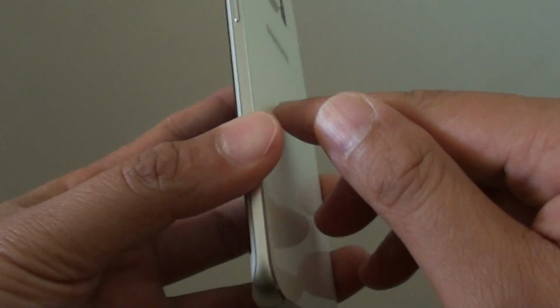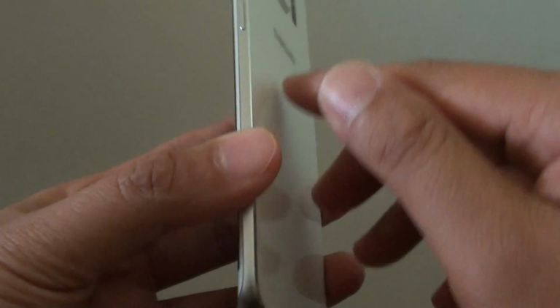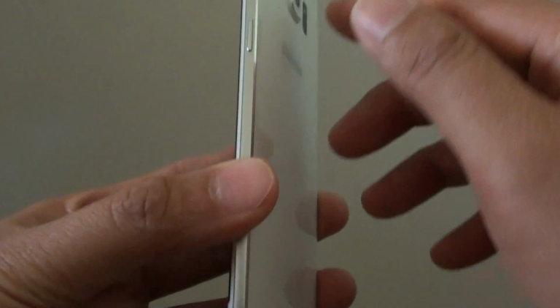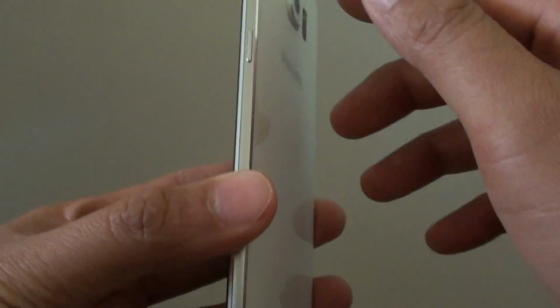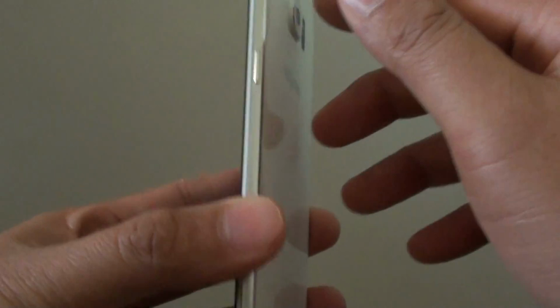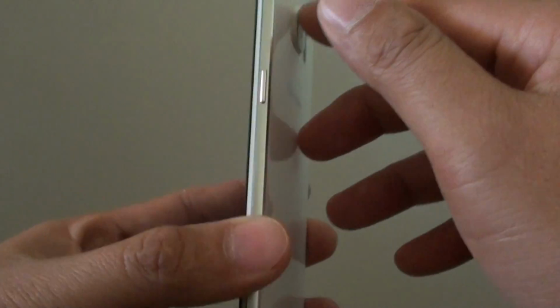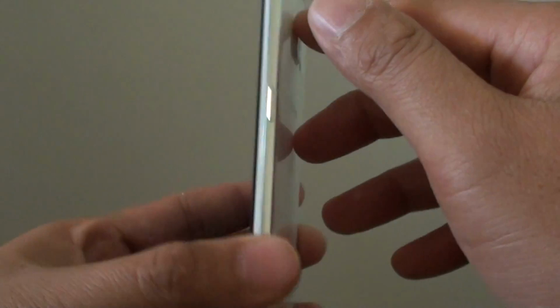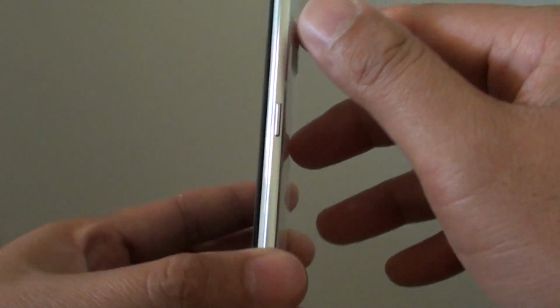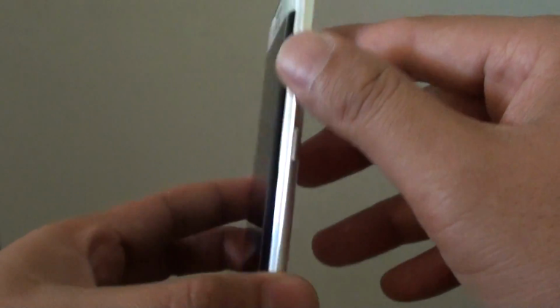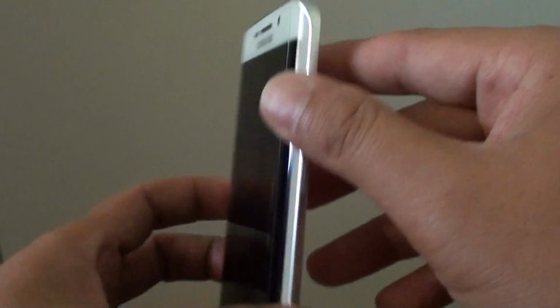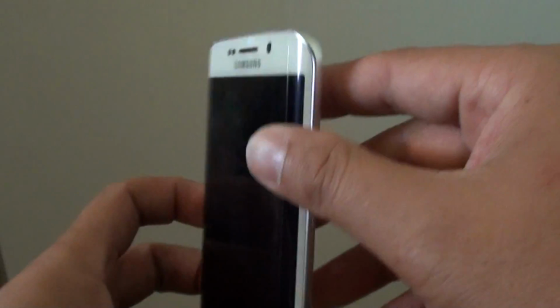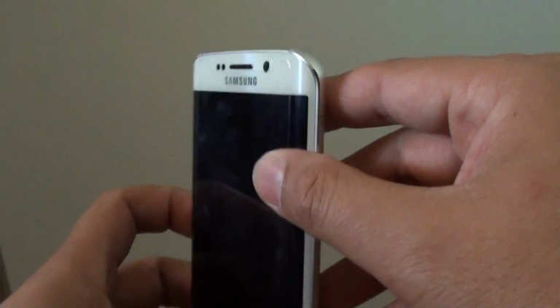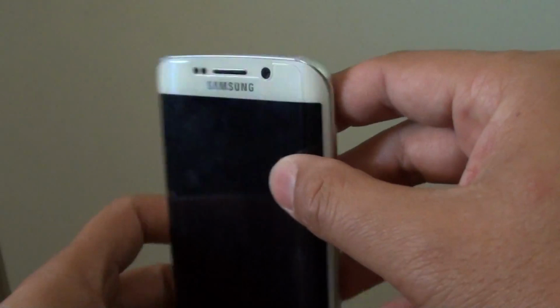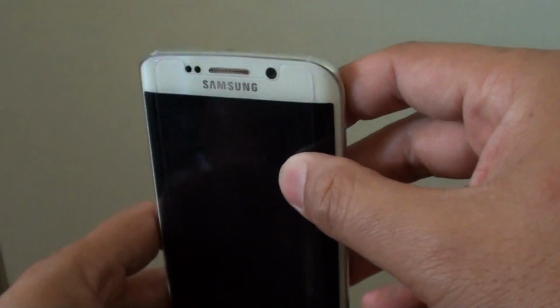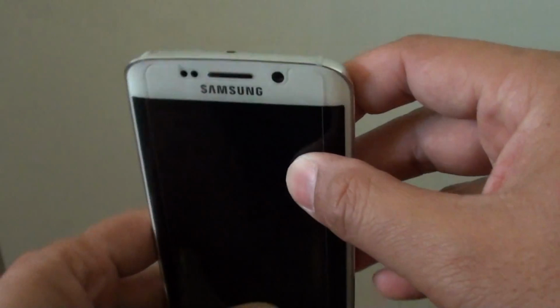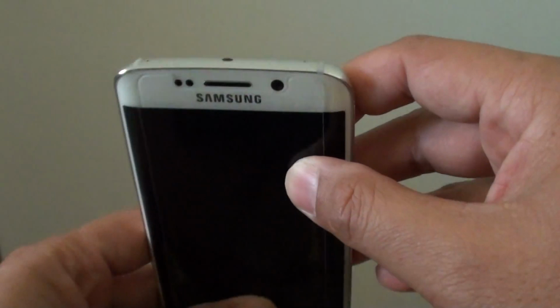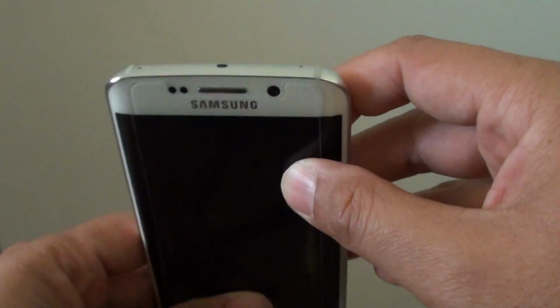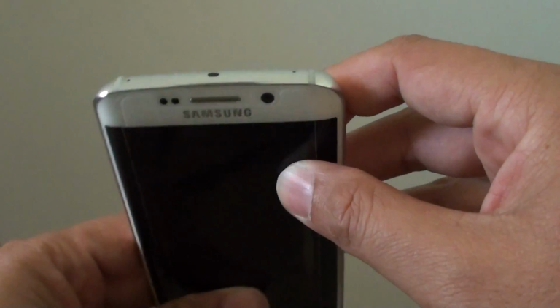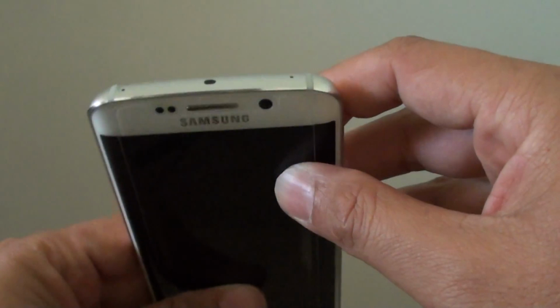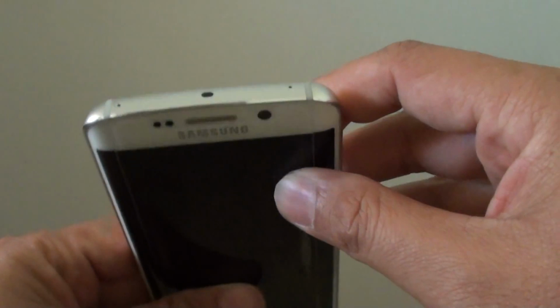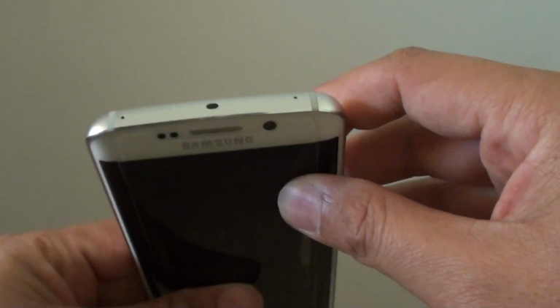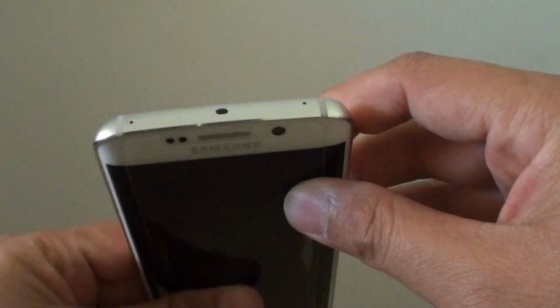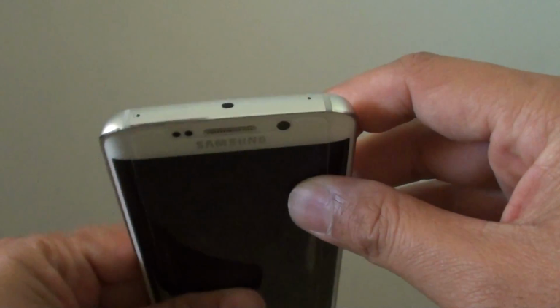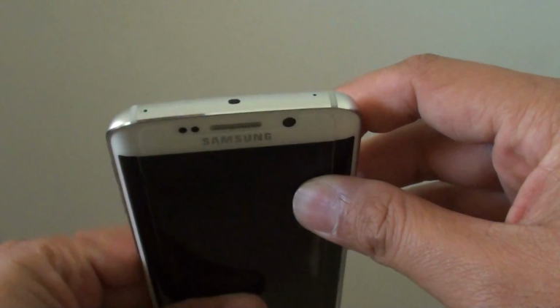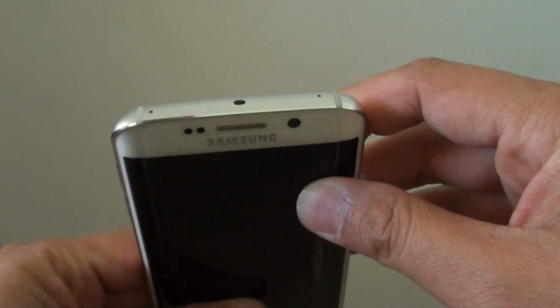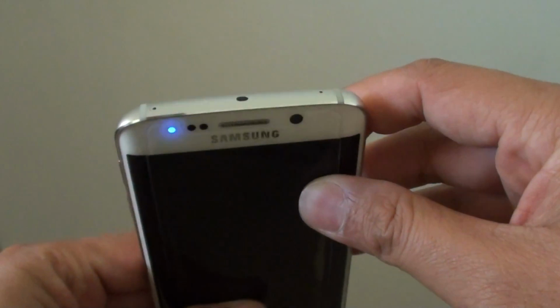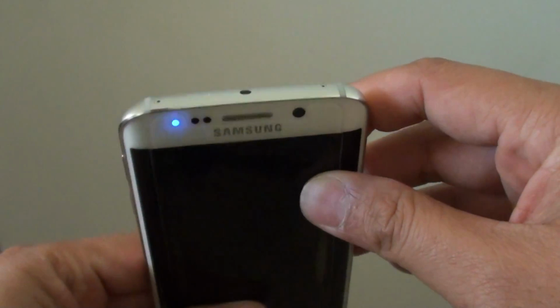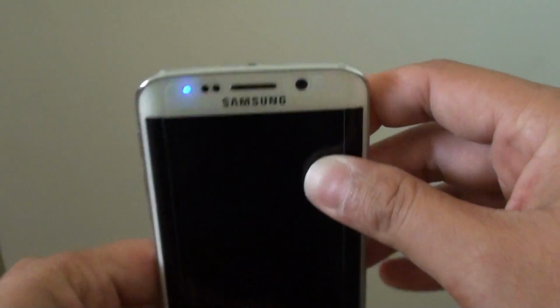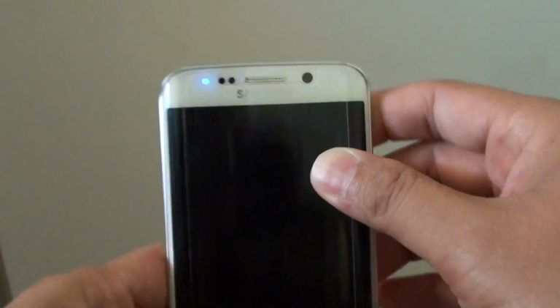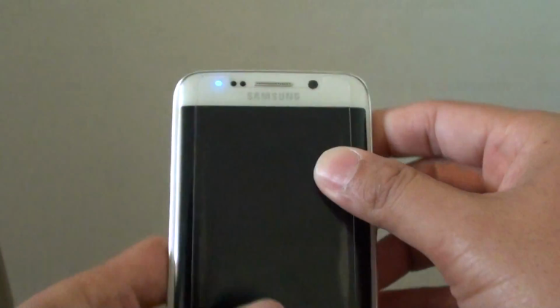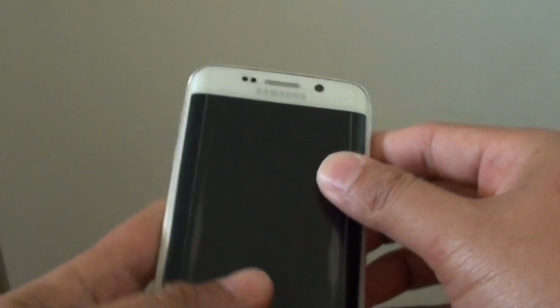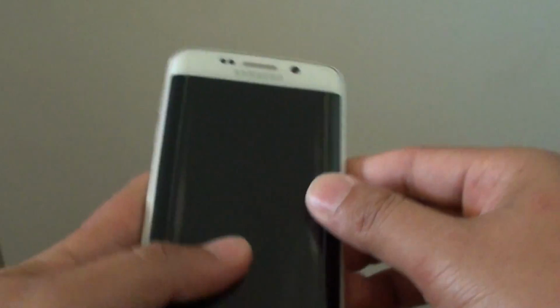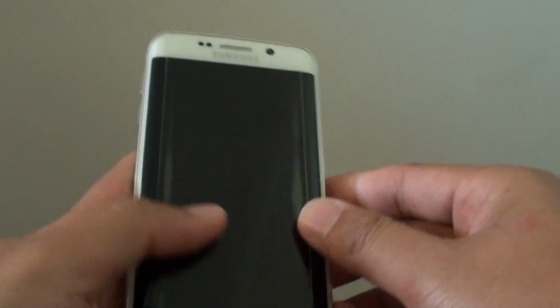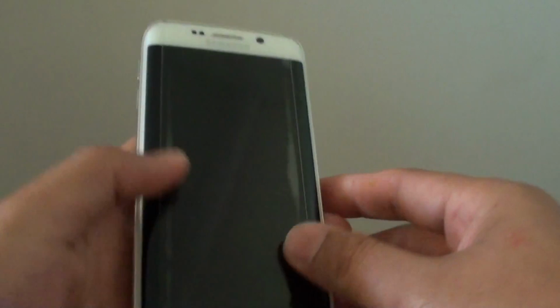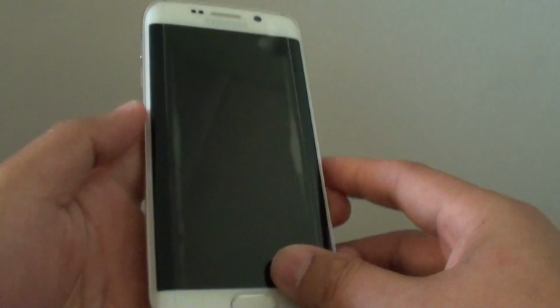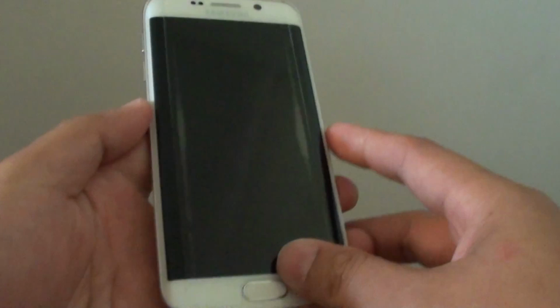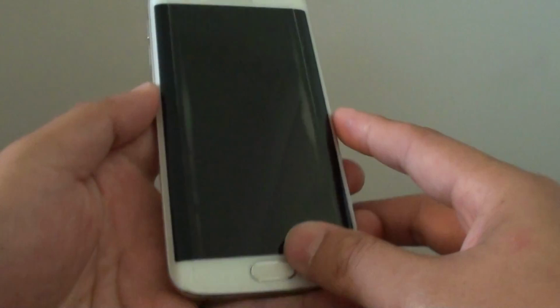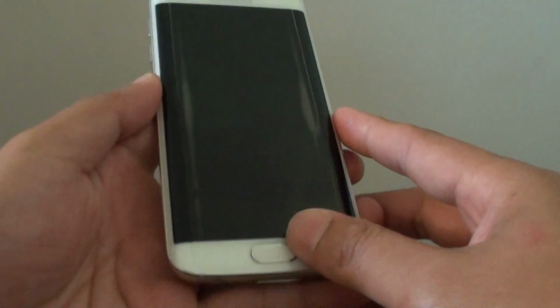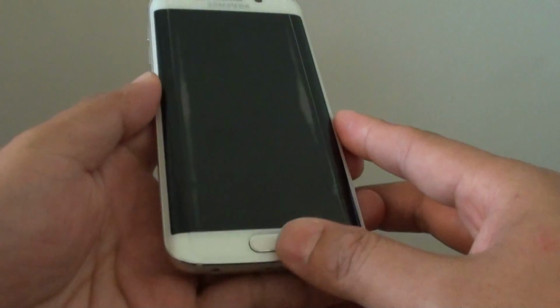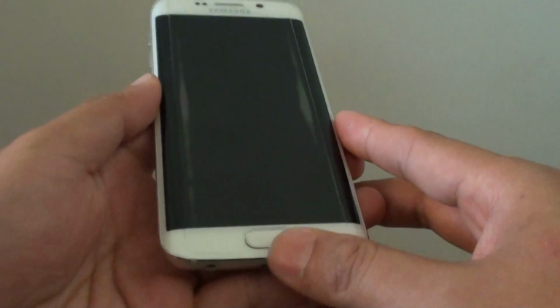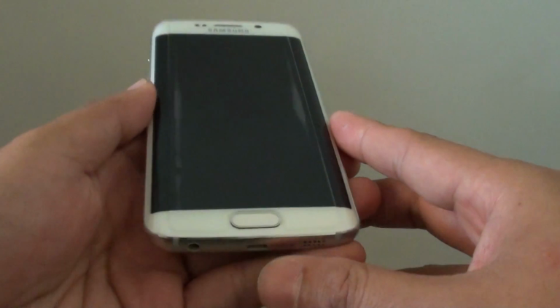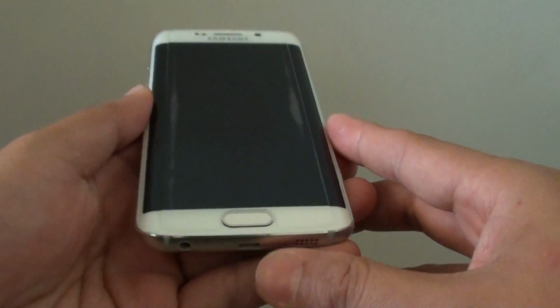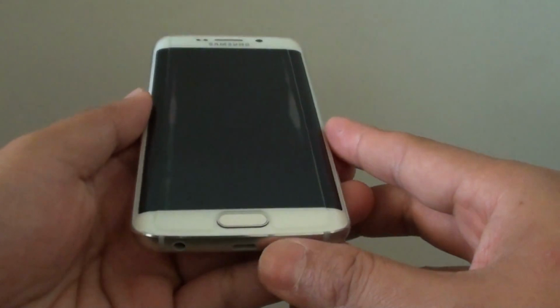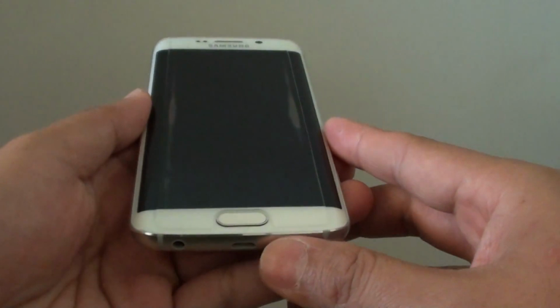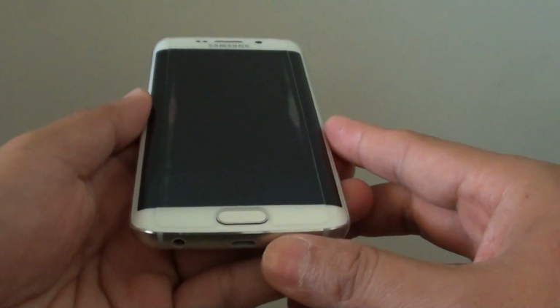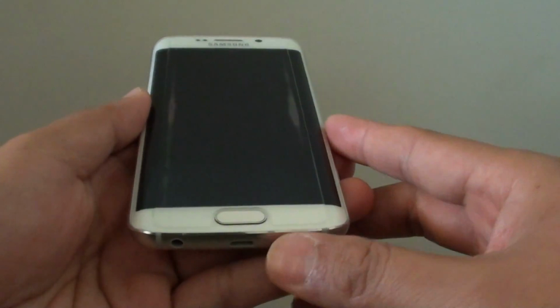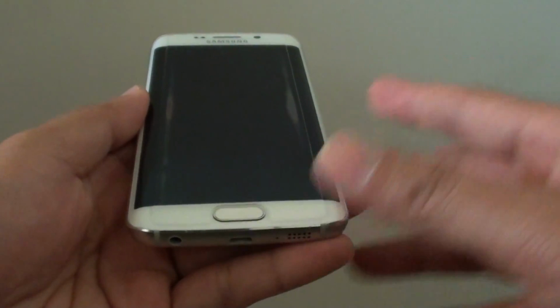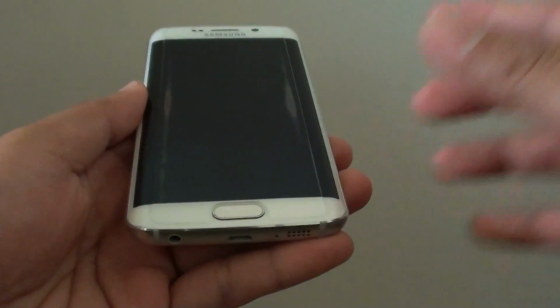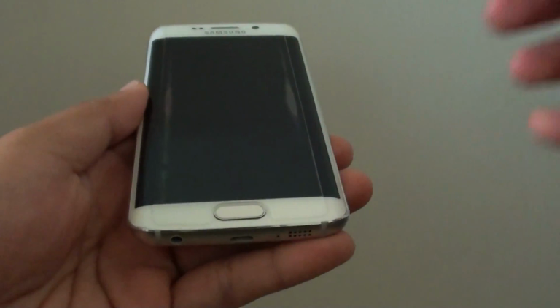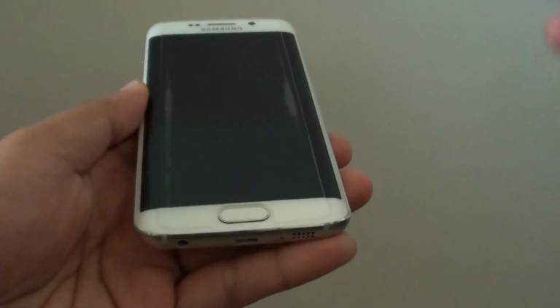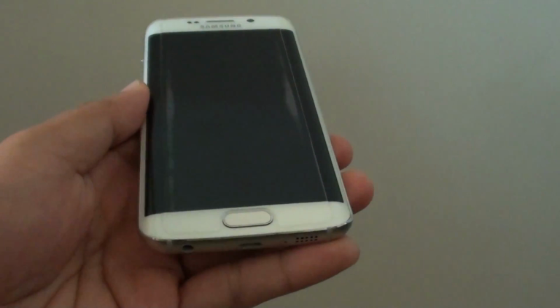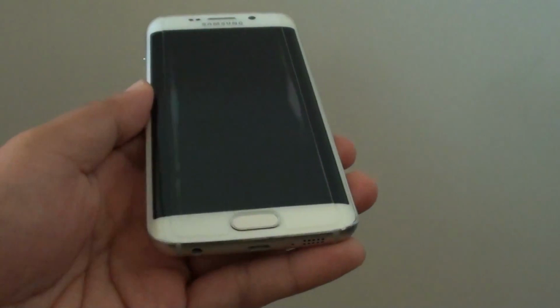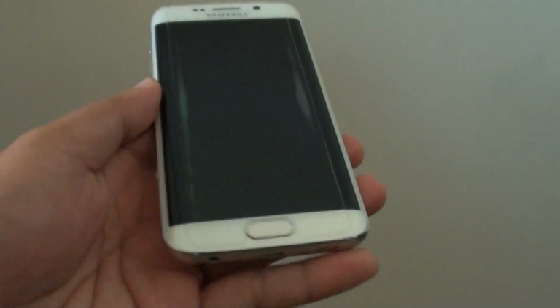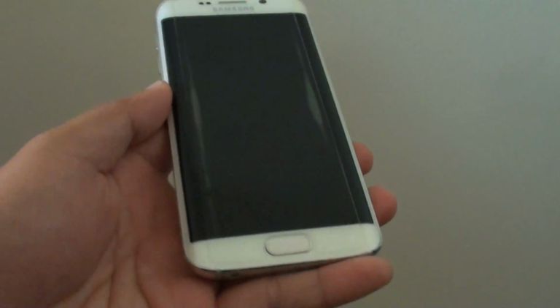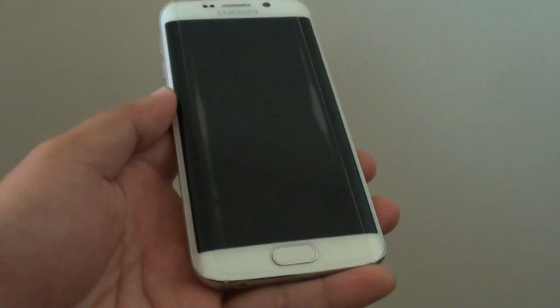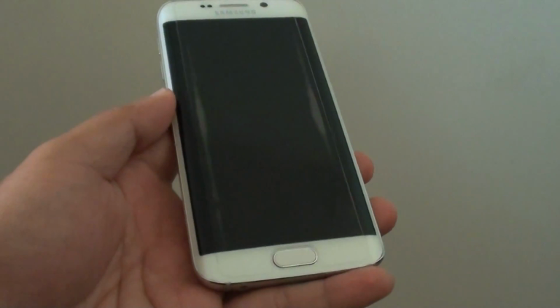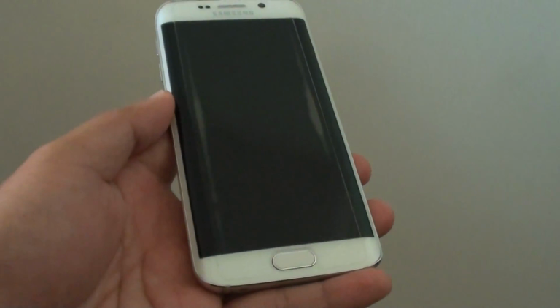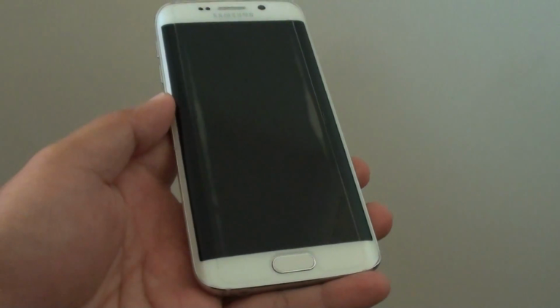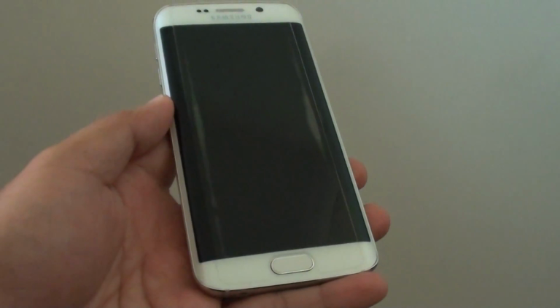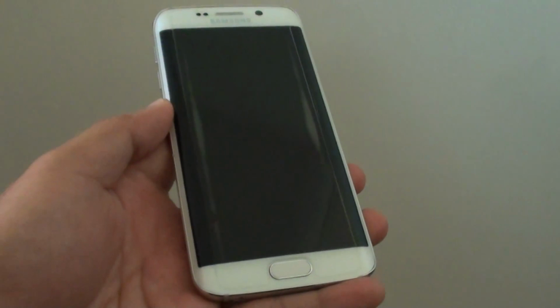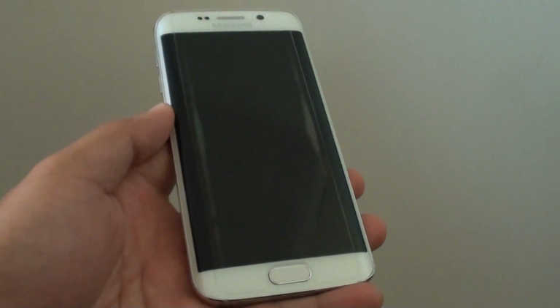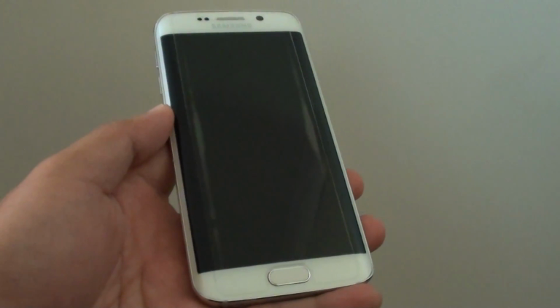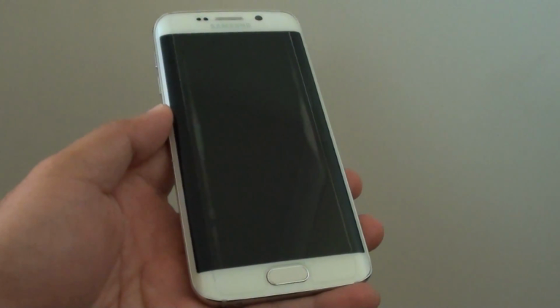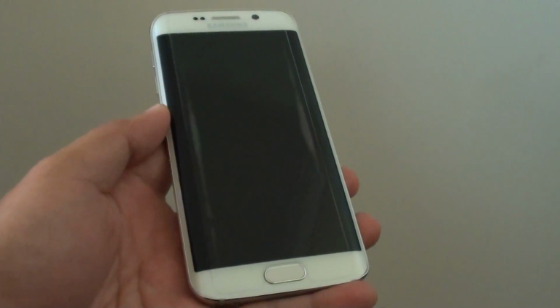That pretty much covers the whole layout of the phone. Thank you for watching this video.